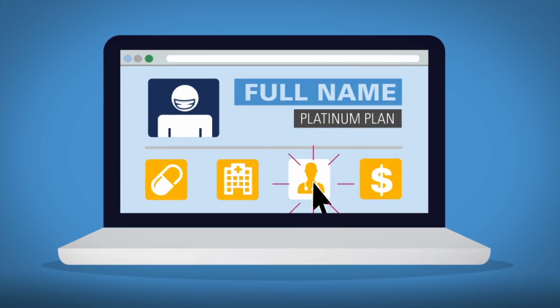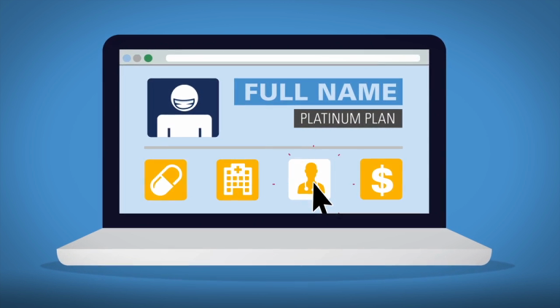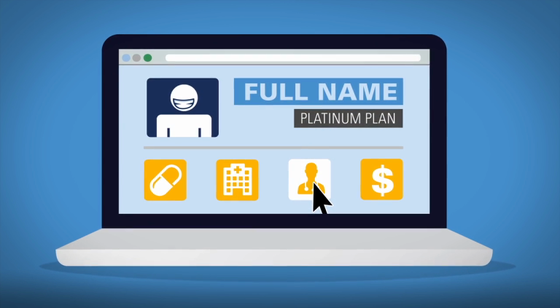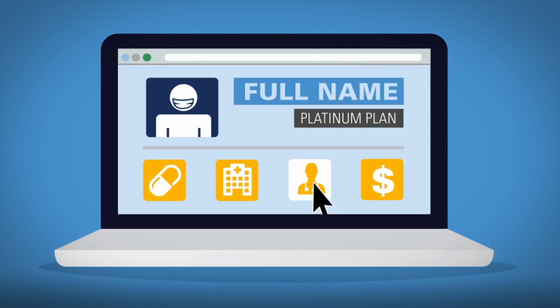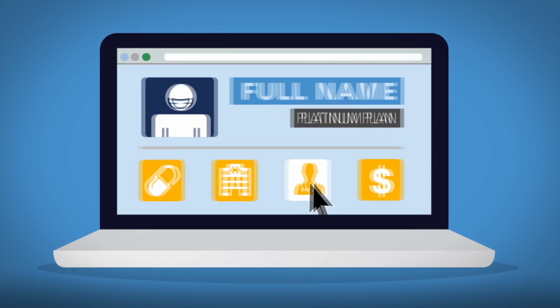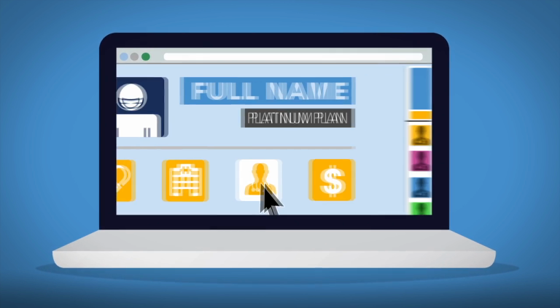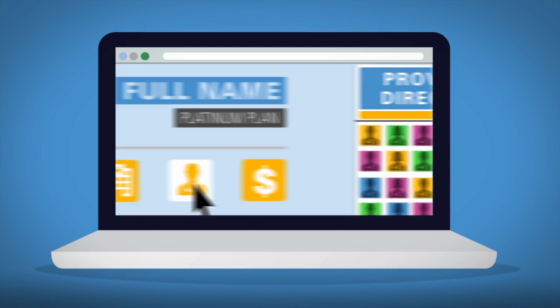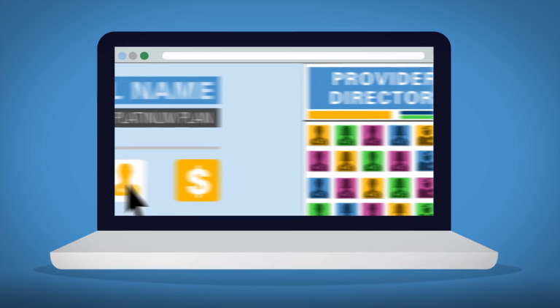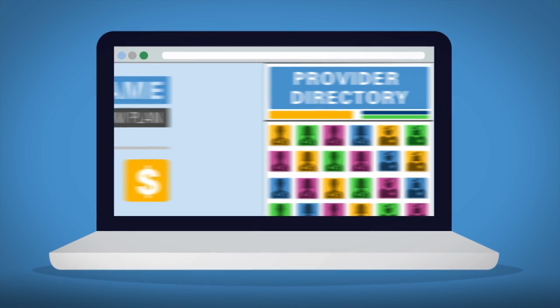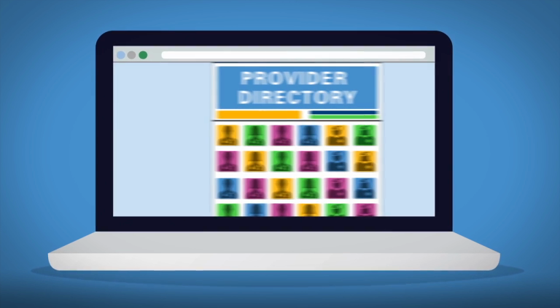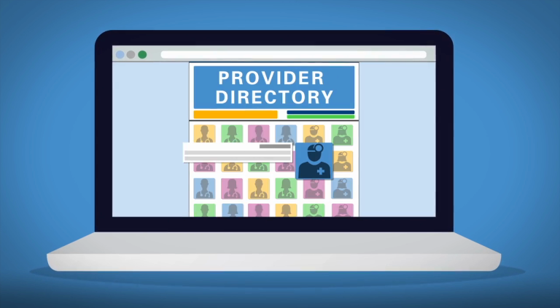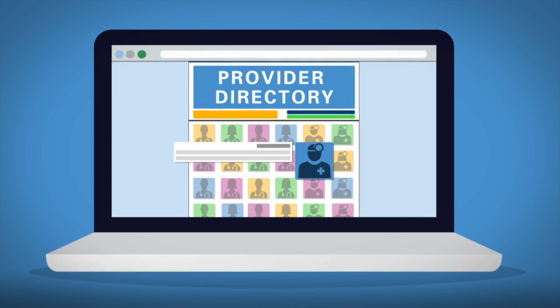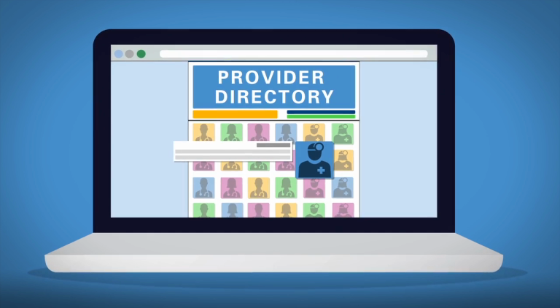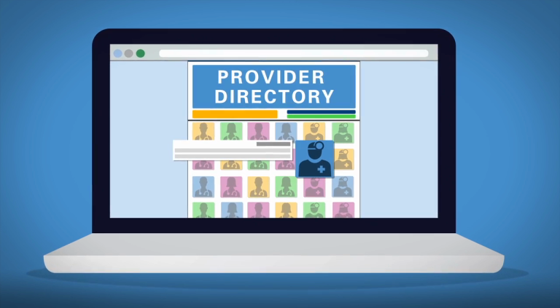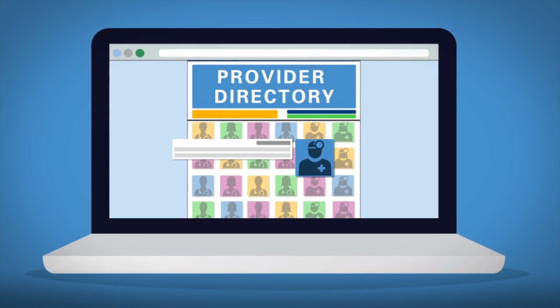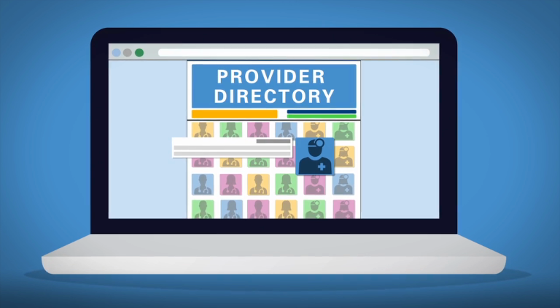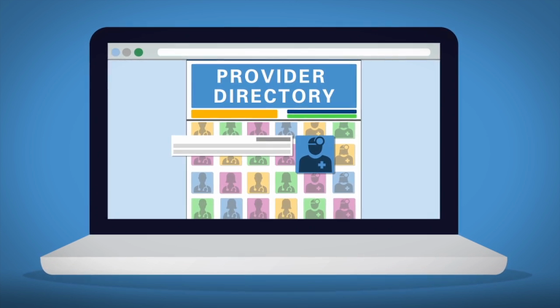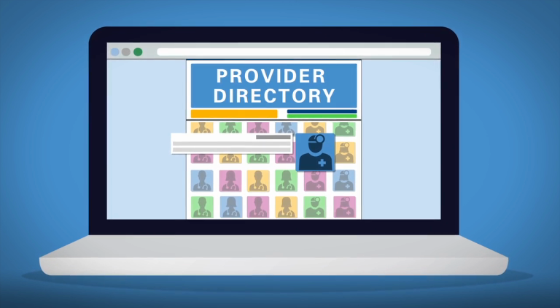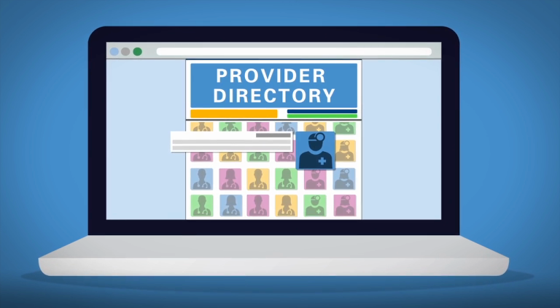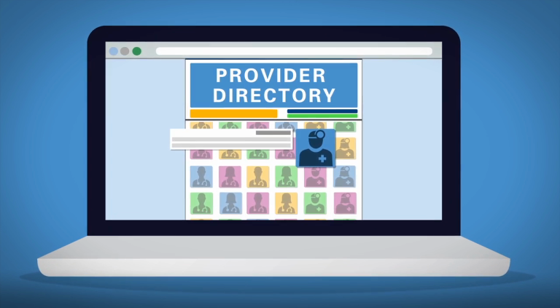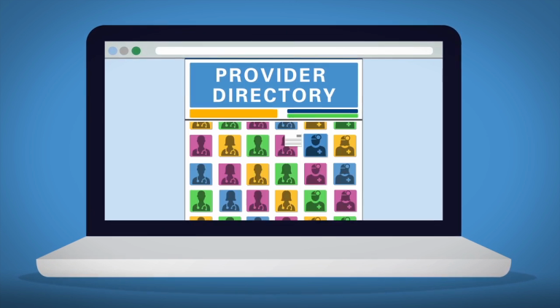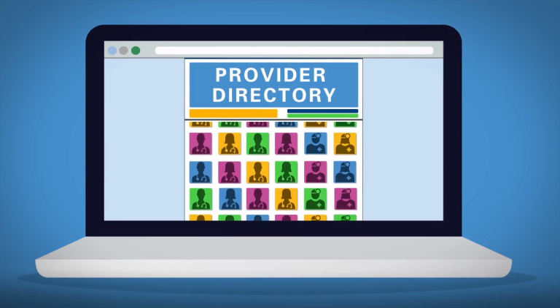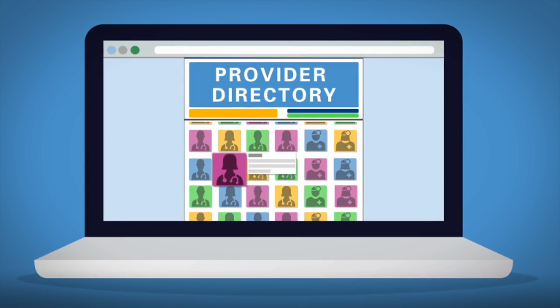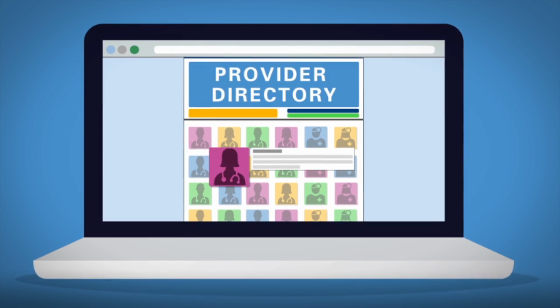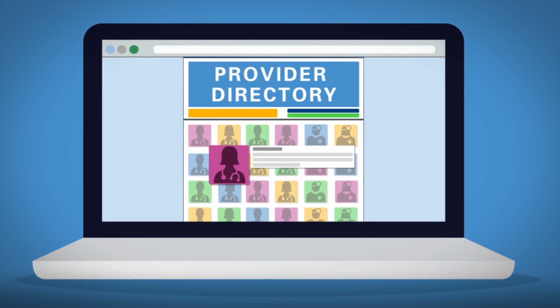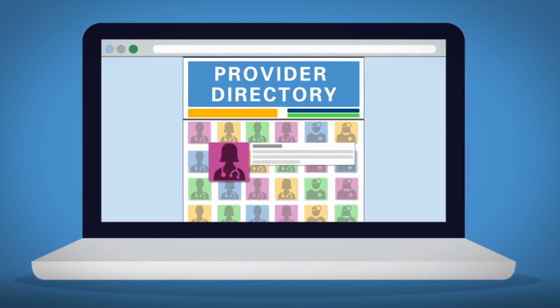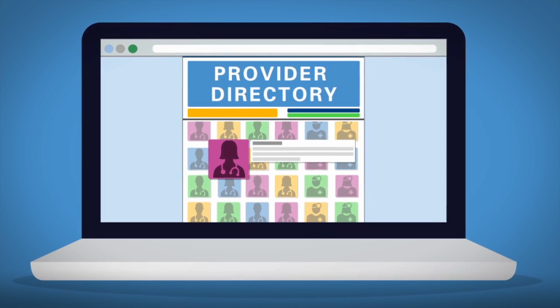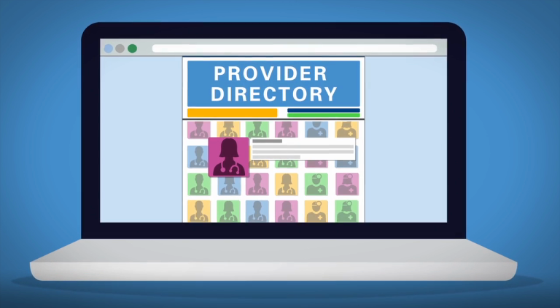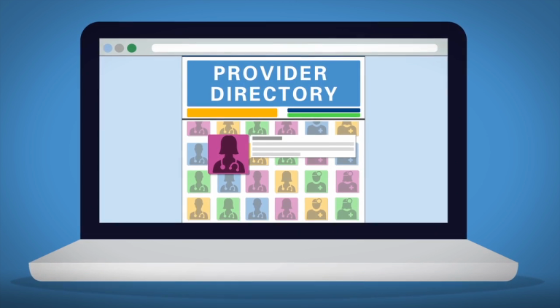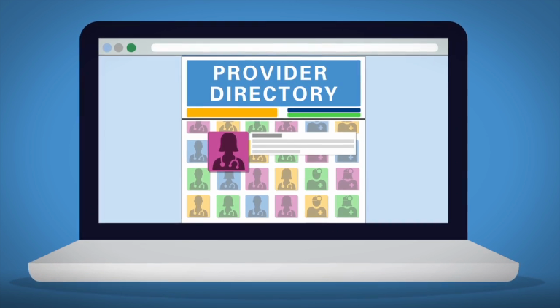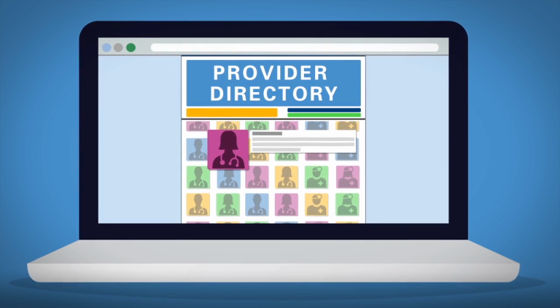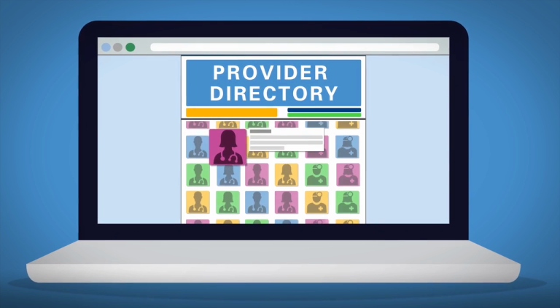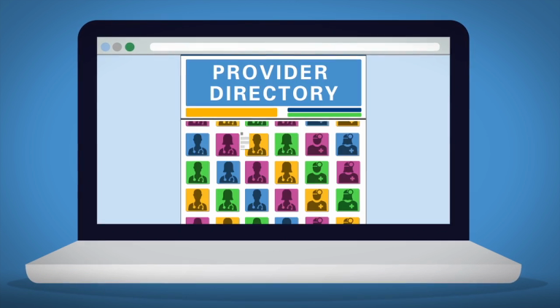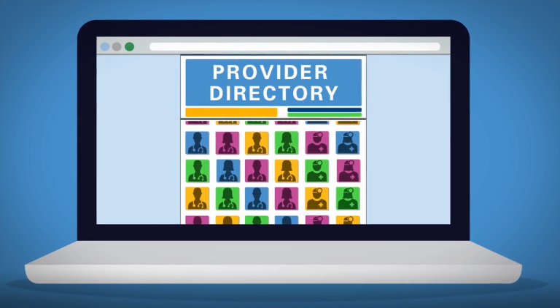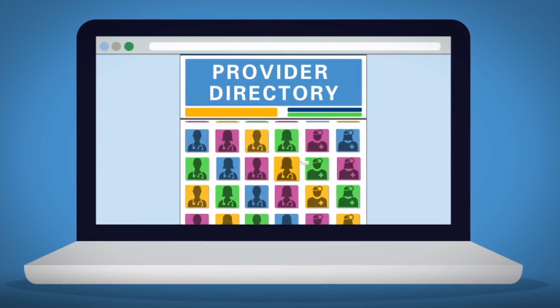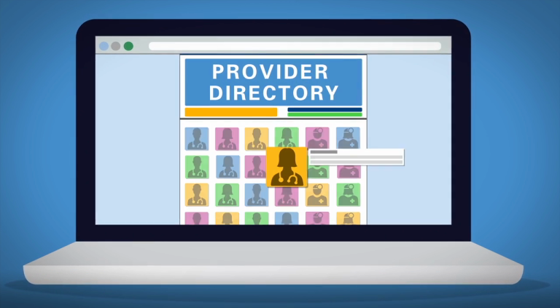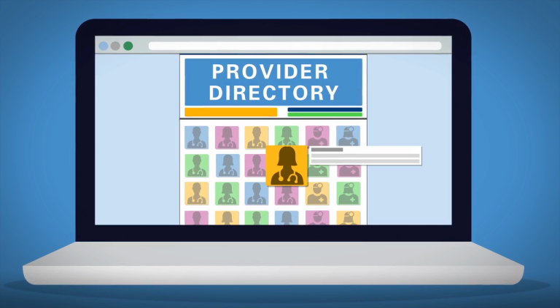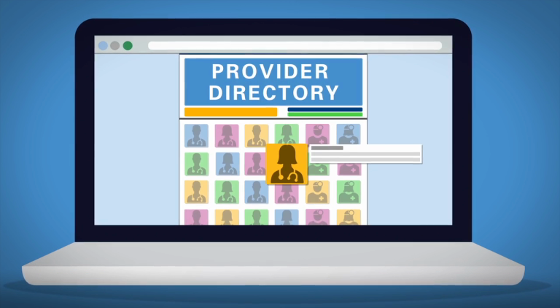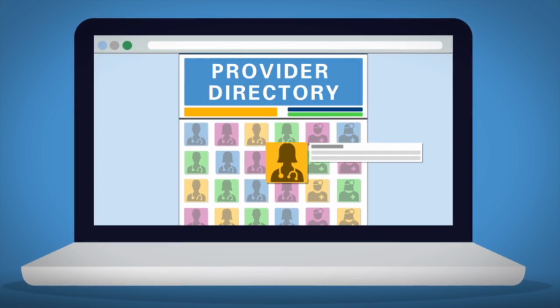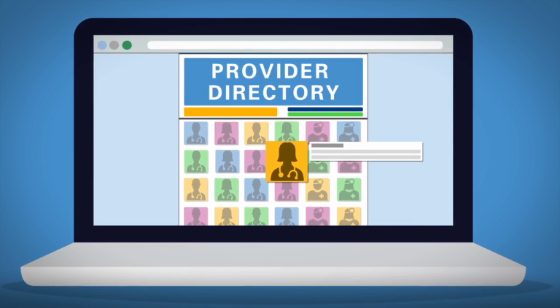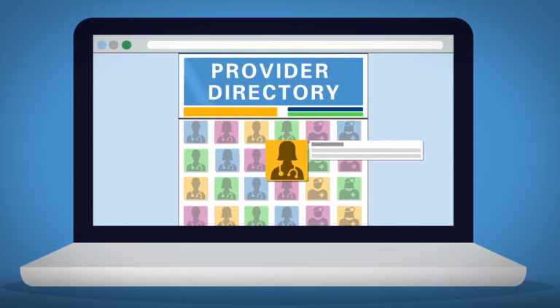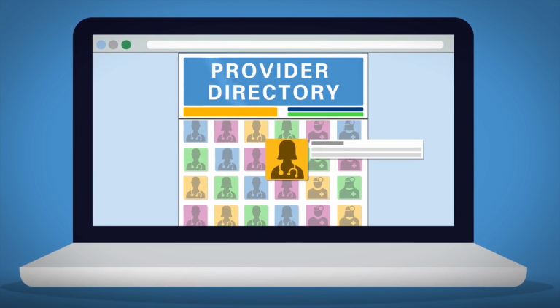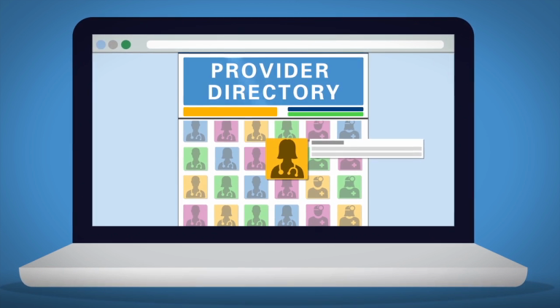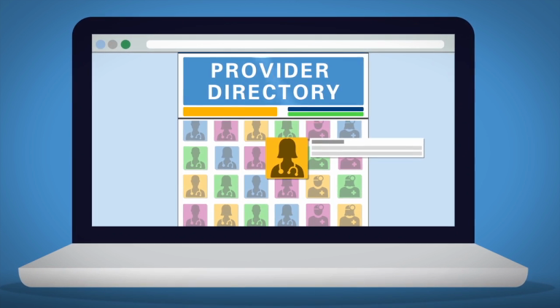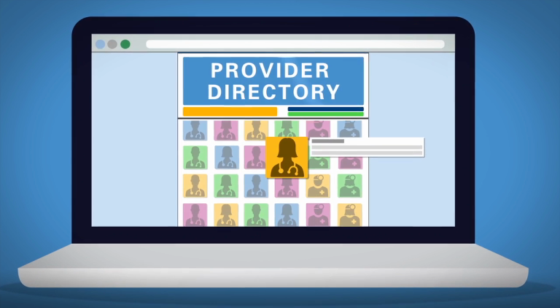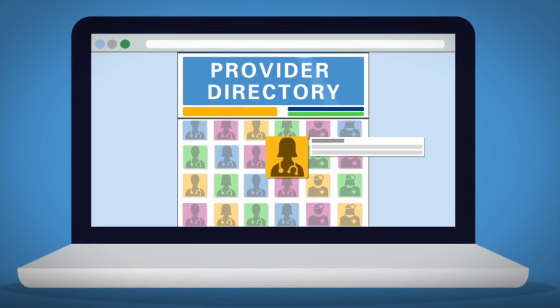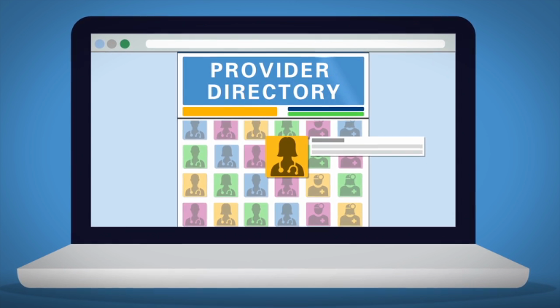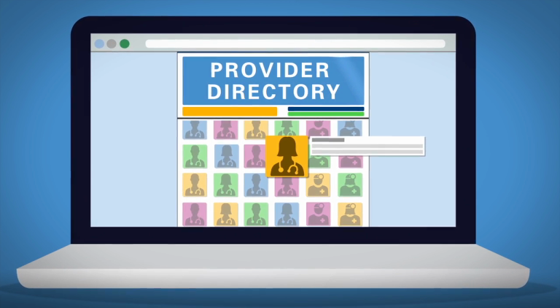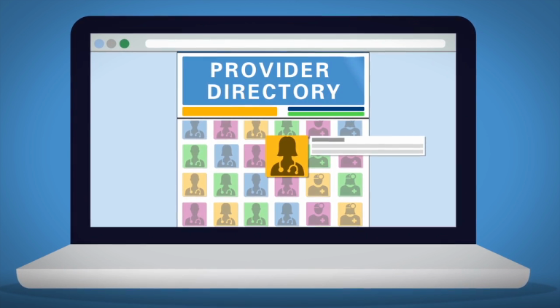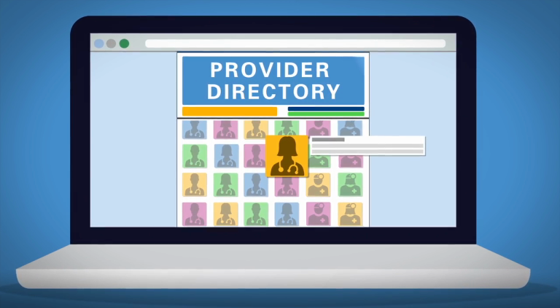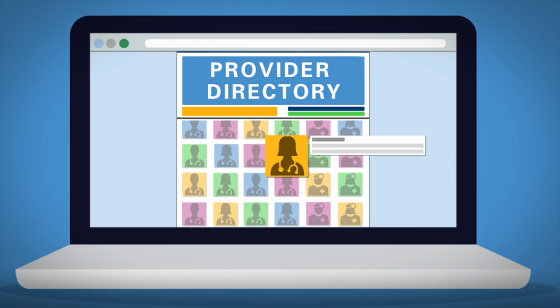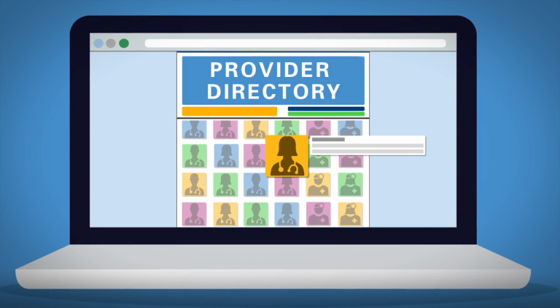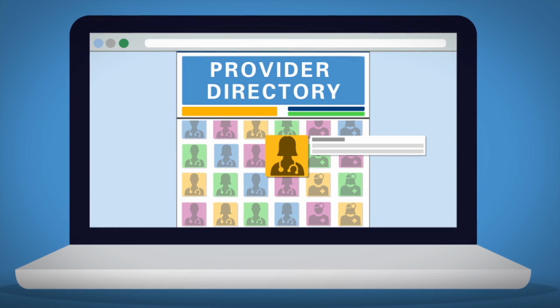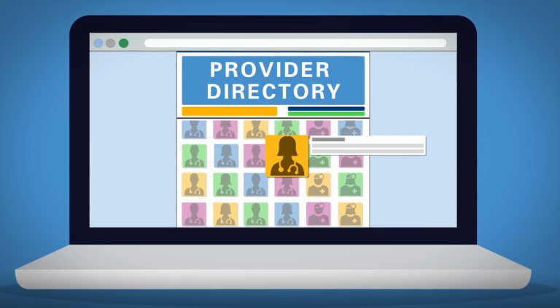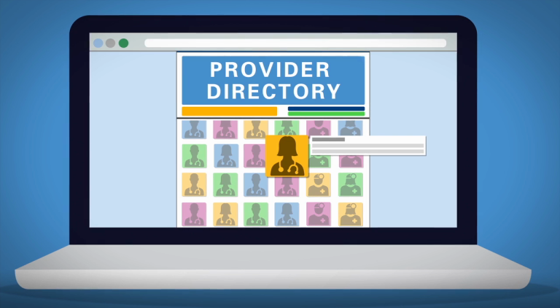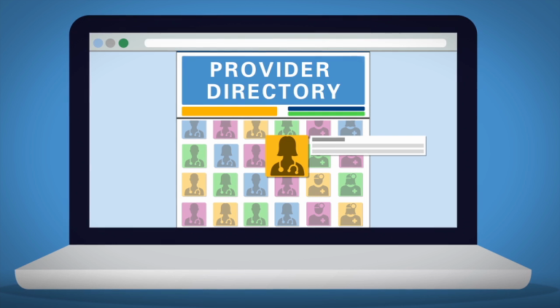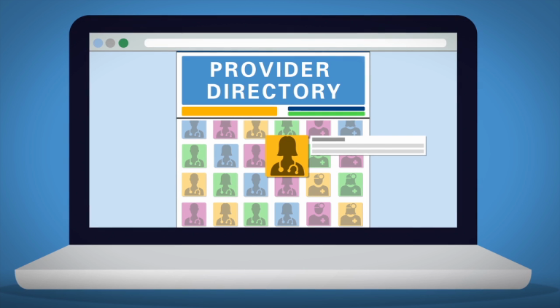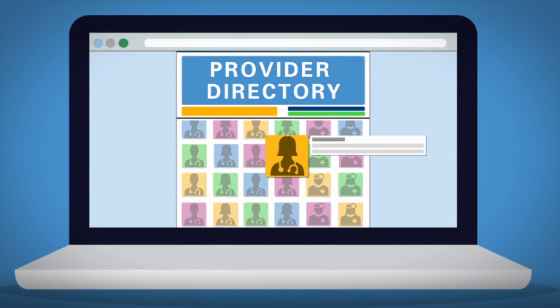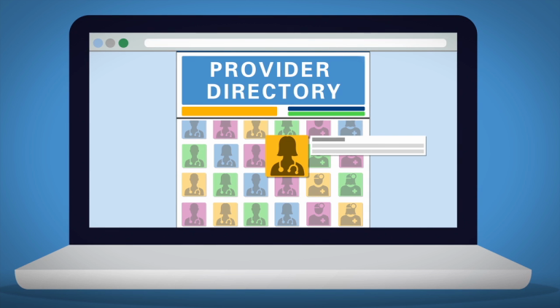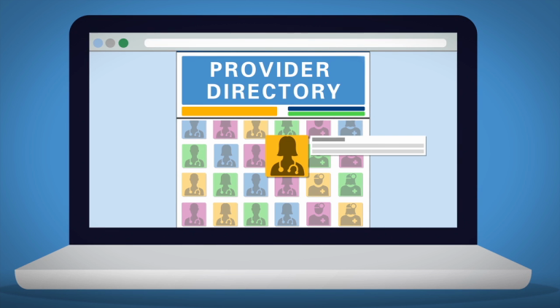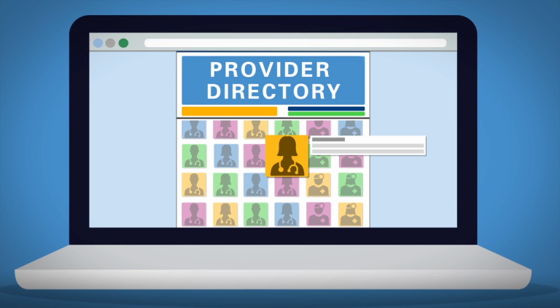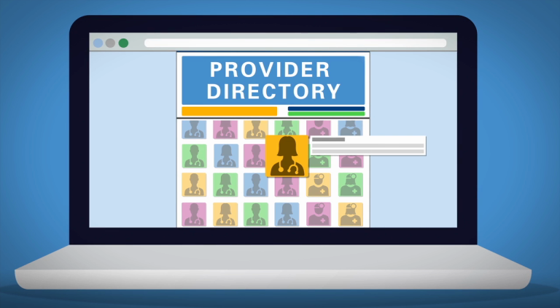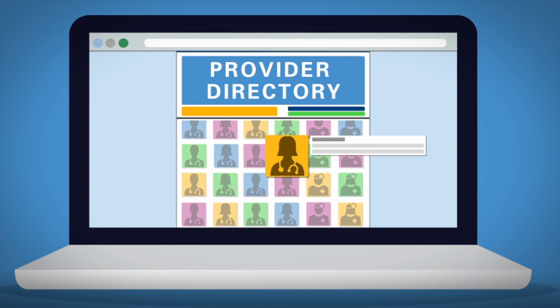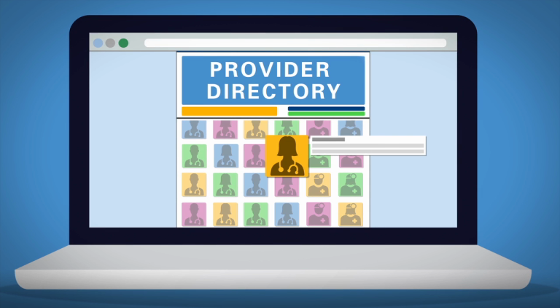If you haven't selected a primary care provider, do this right away. Check the list of doctors in your health plan's network found on their website.